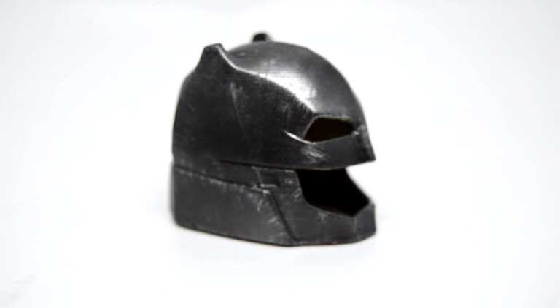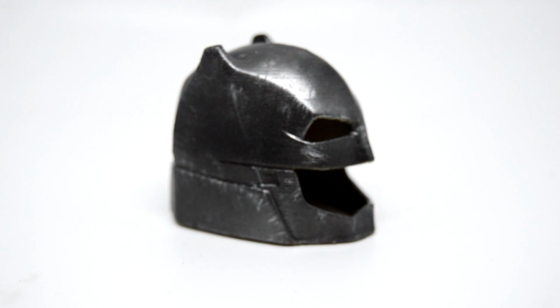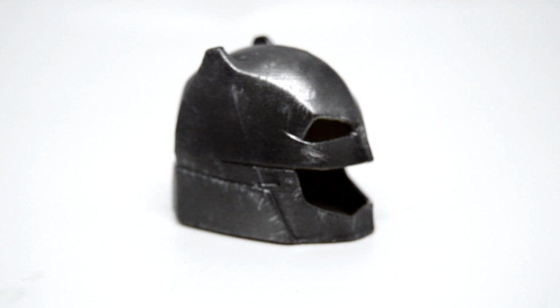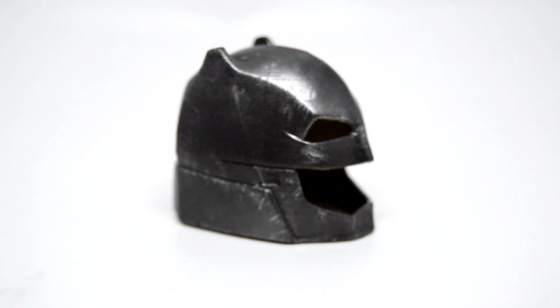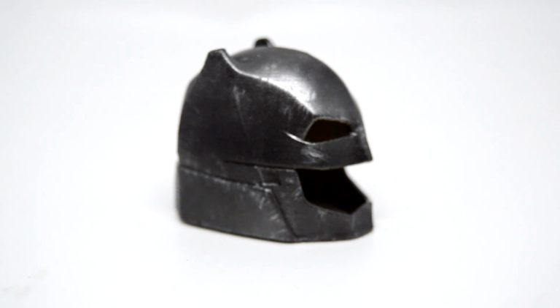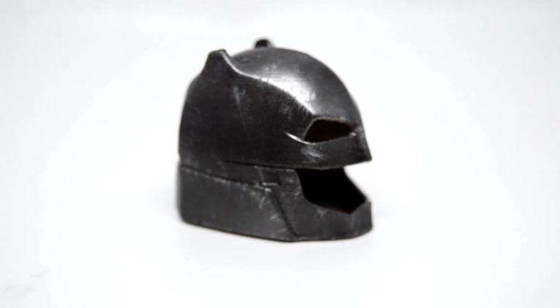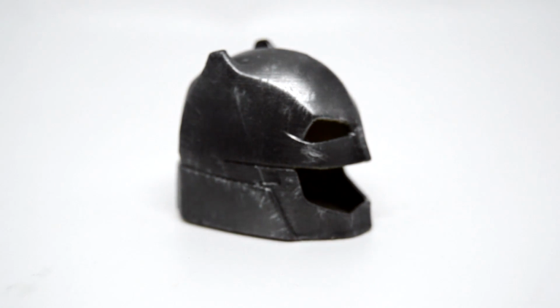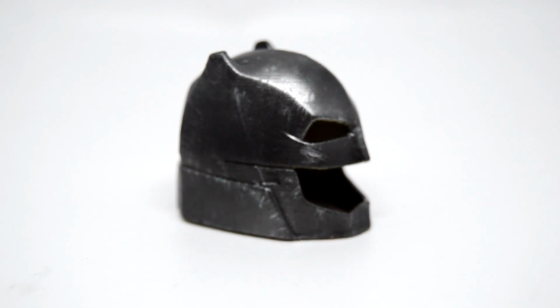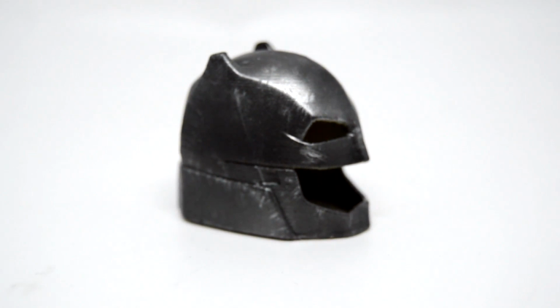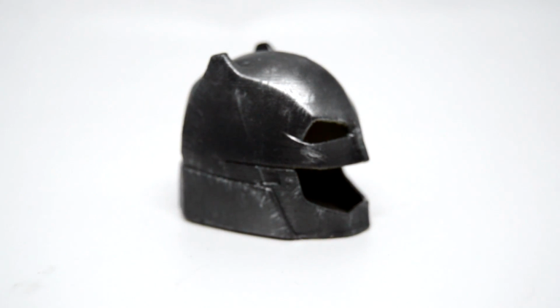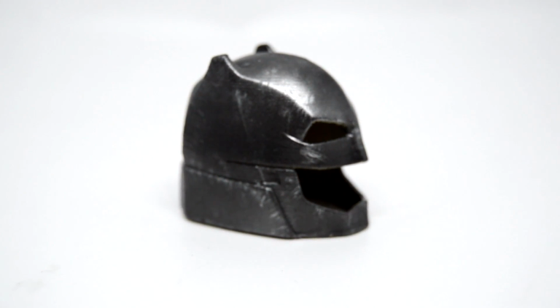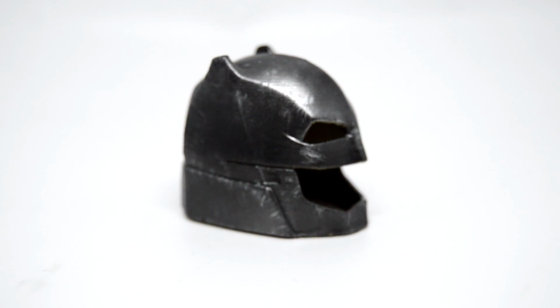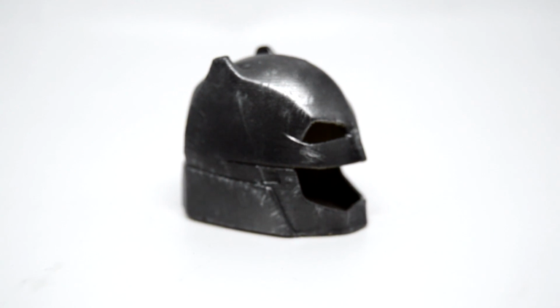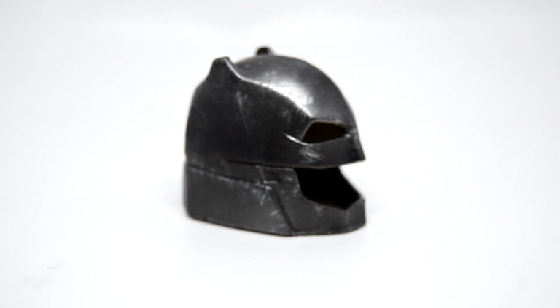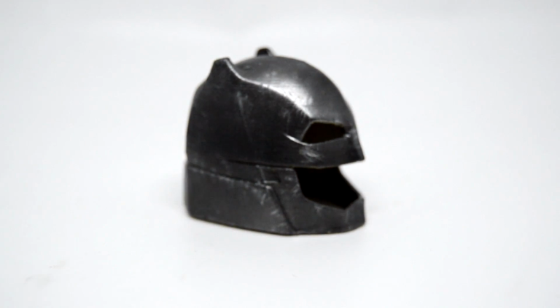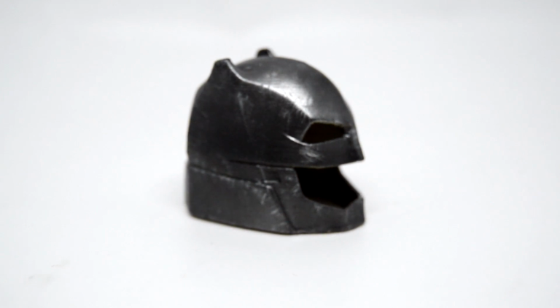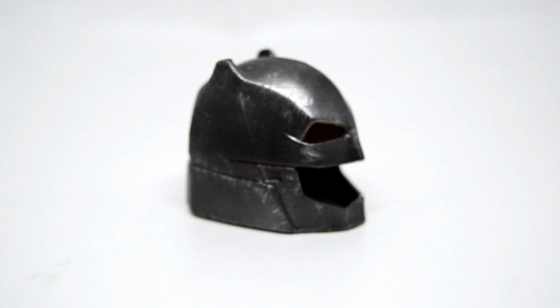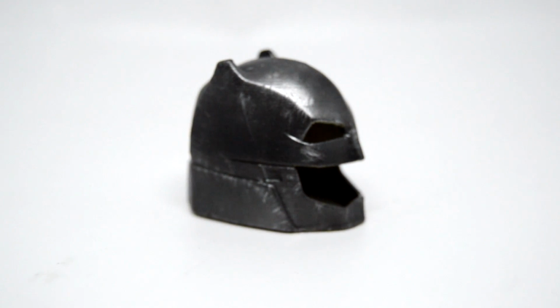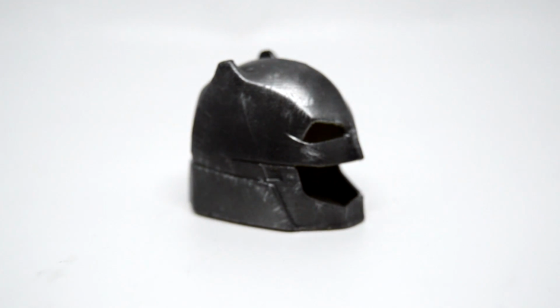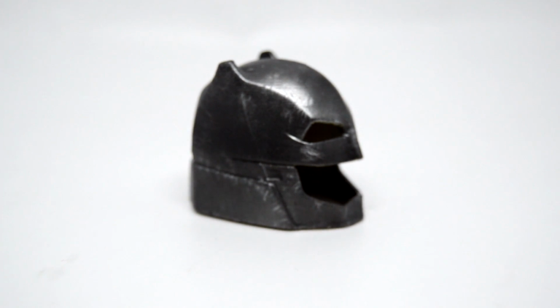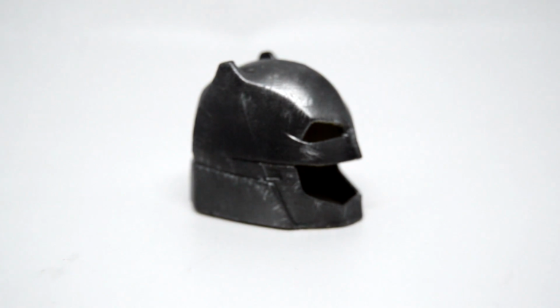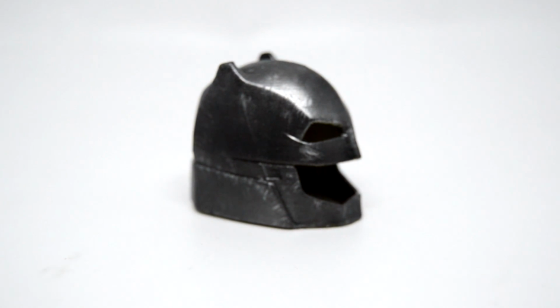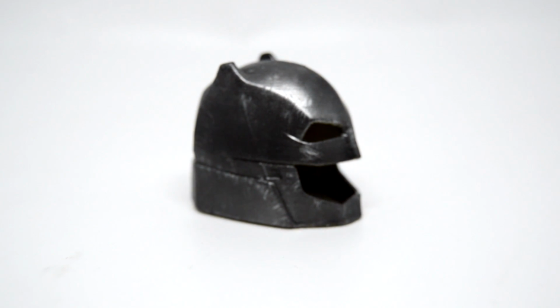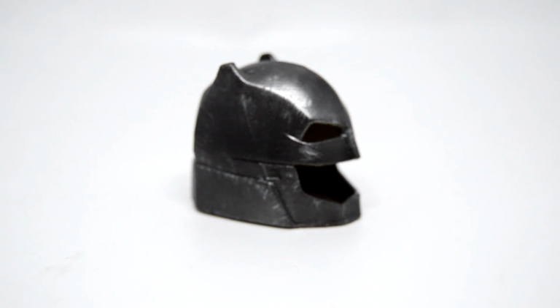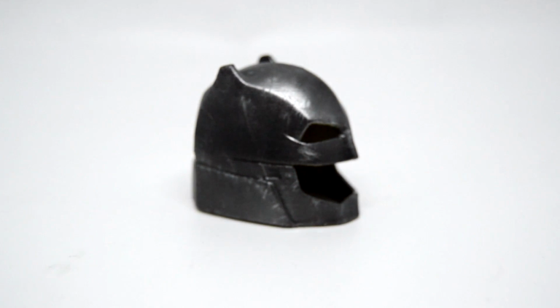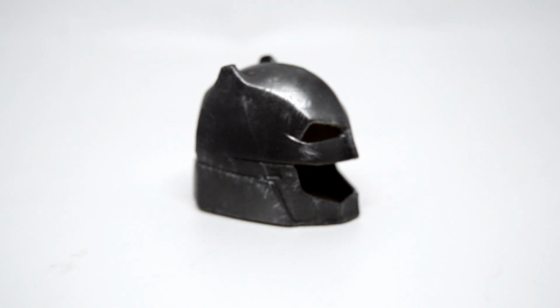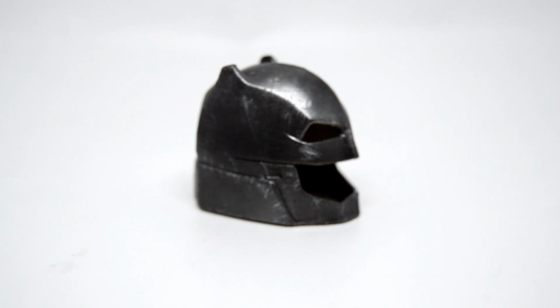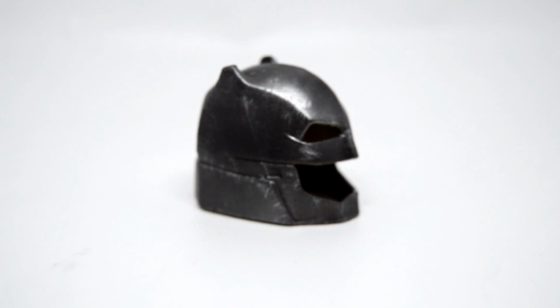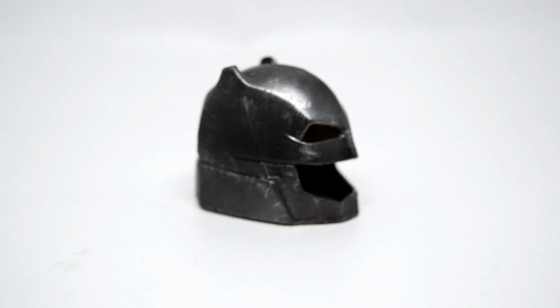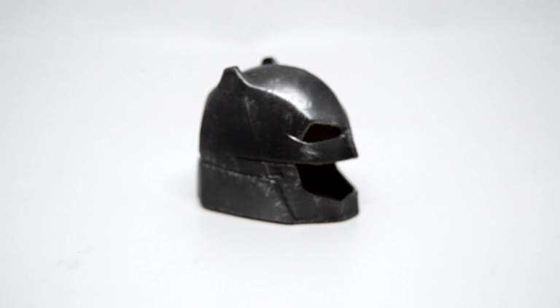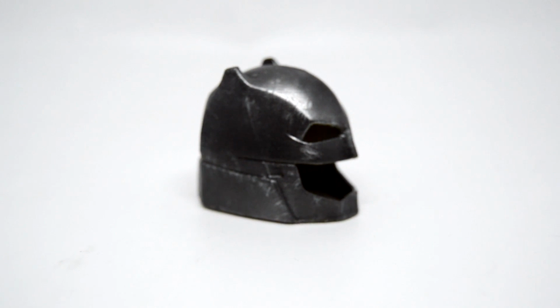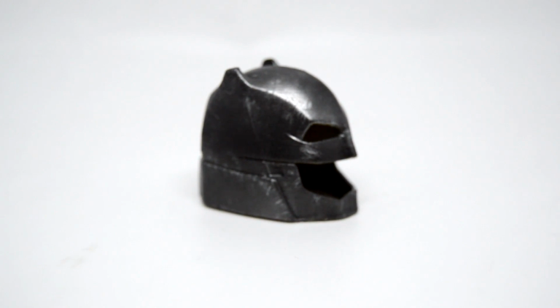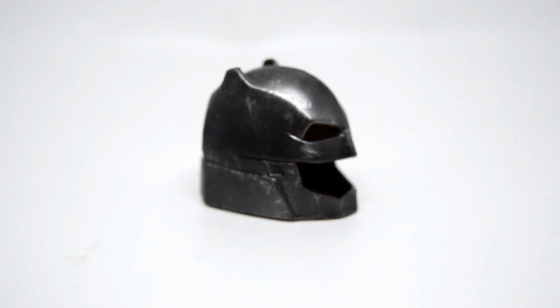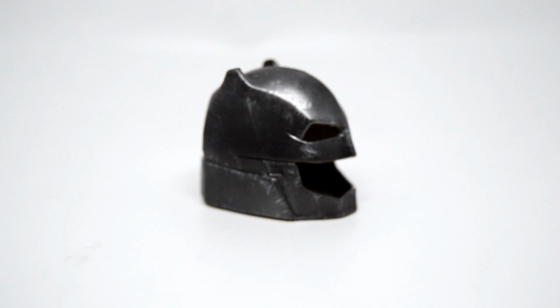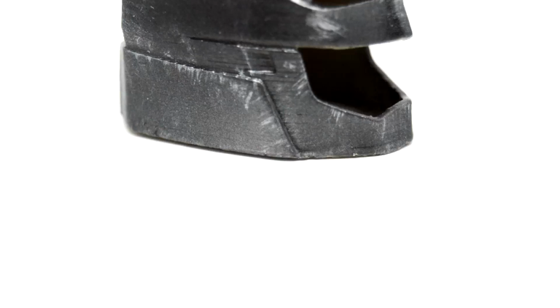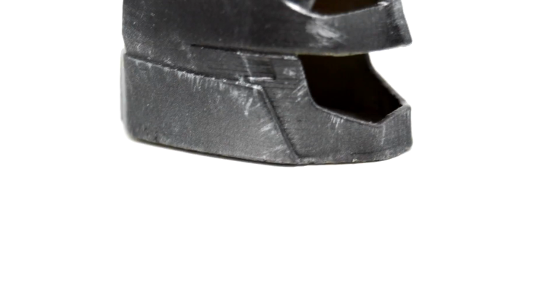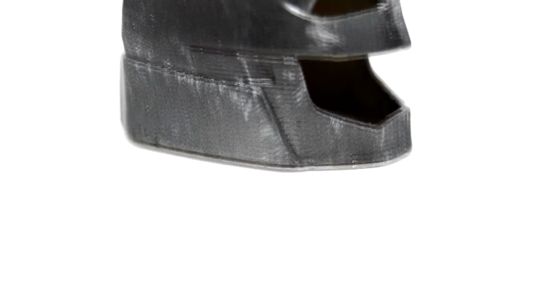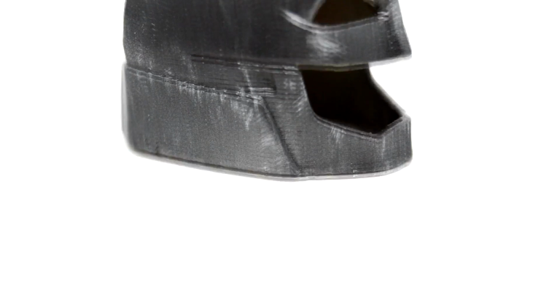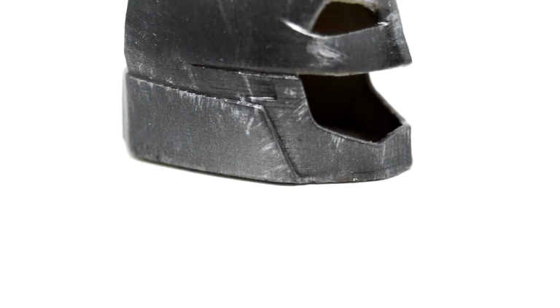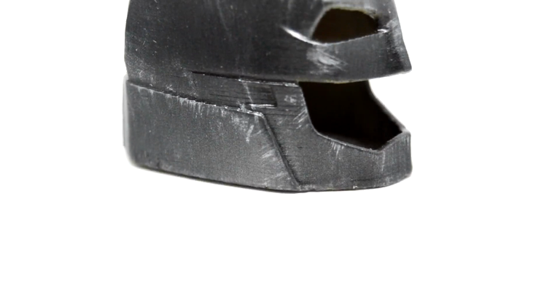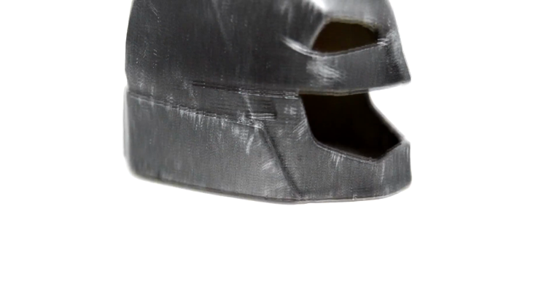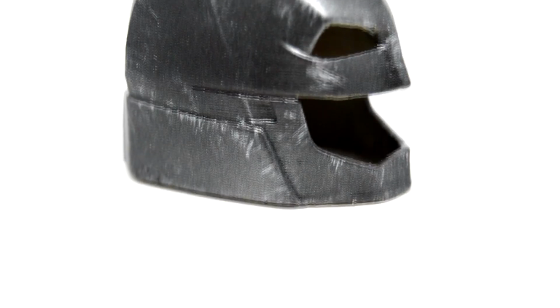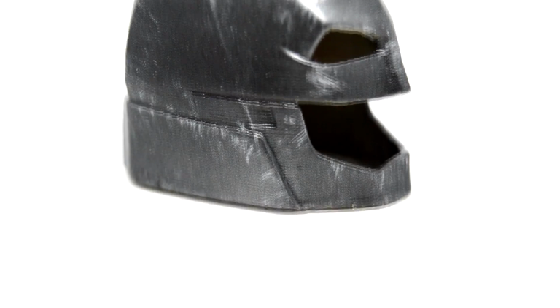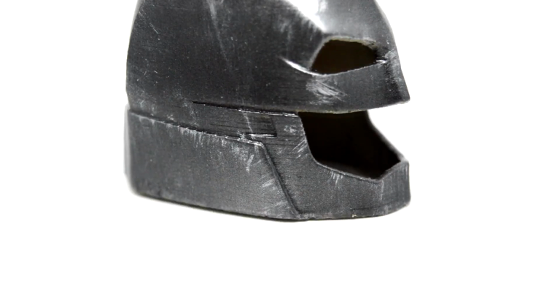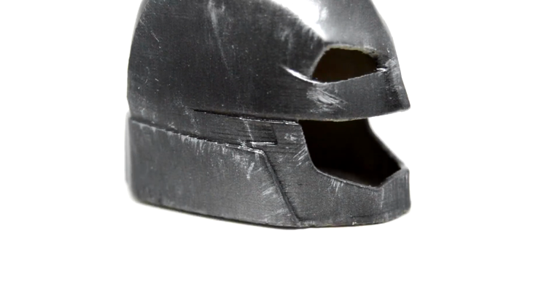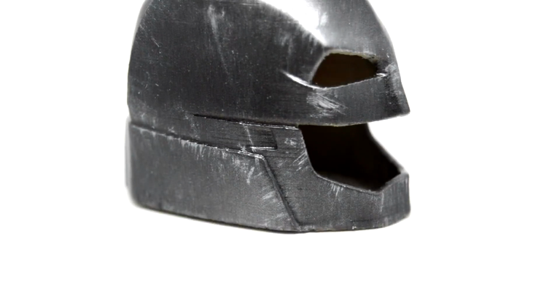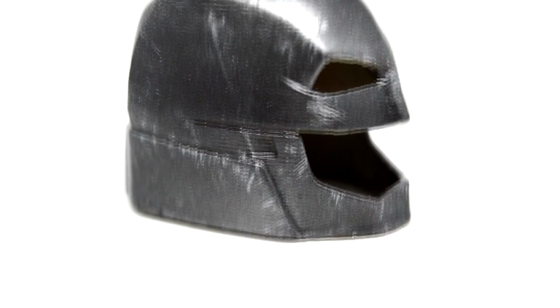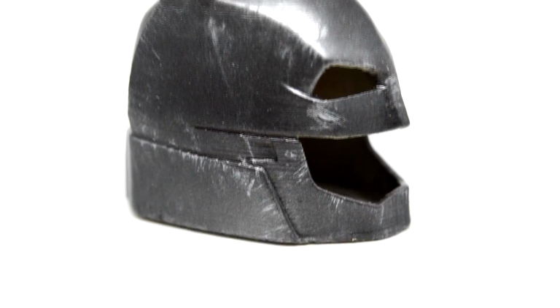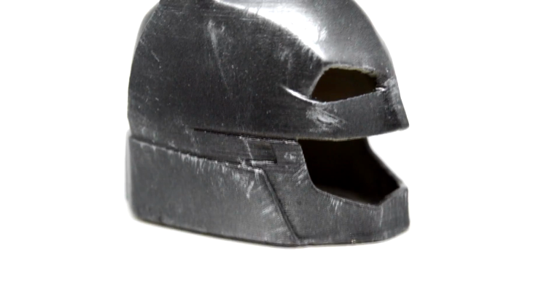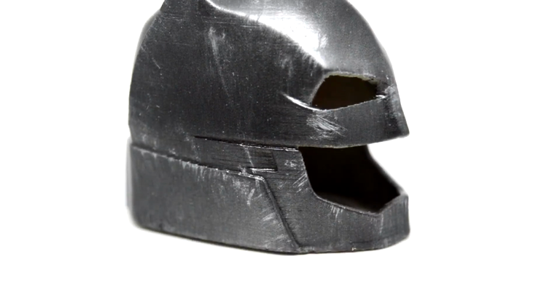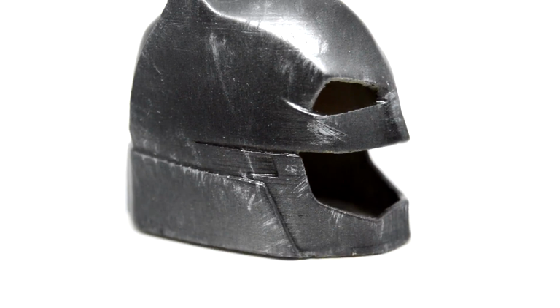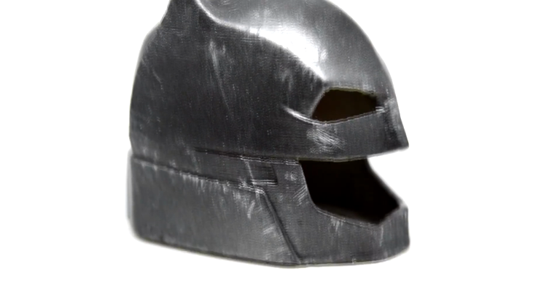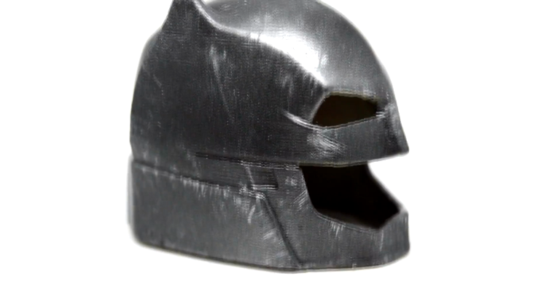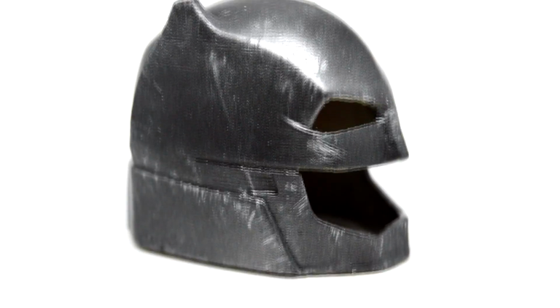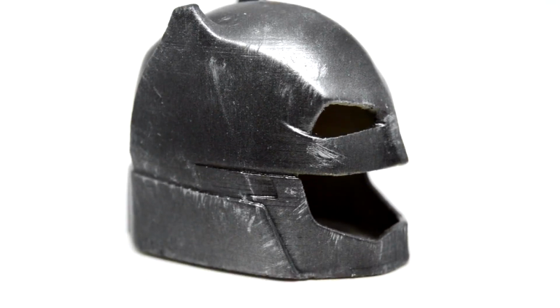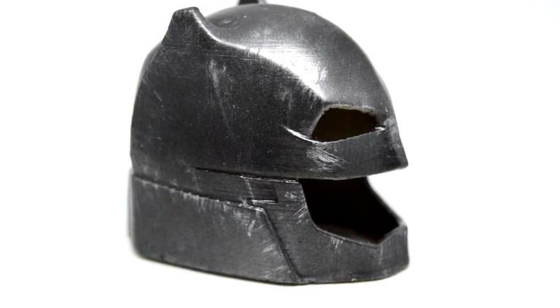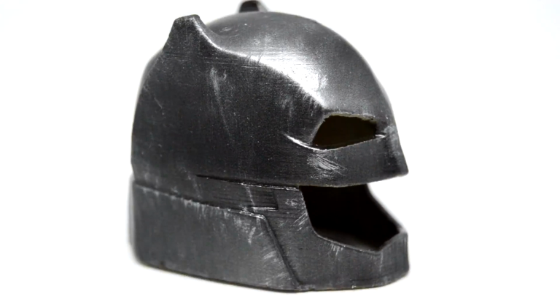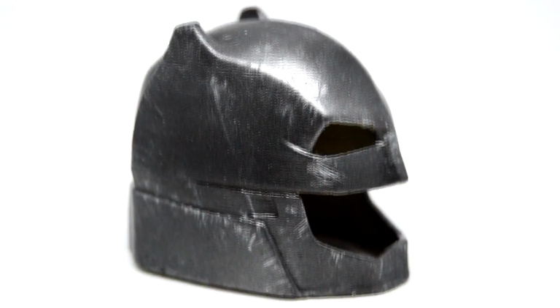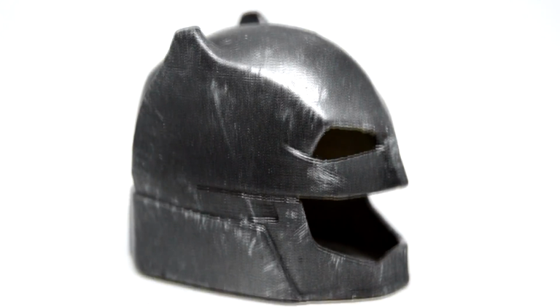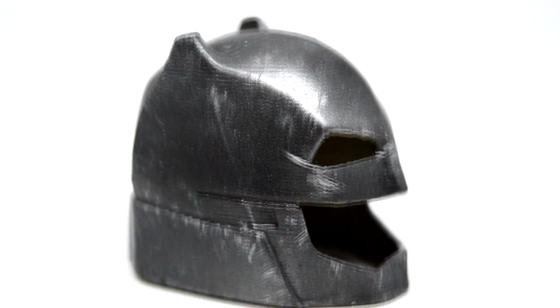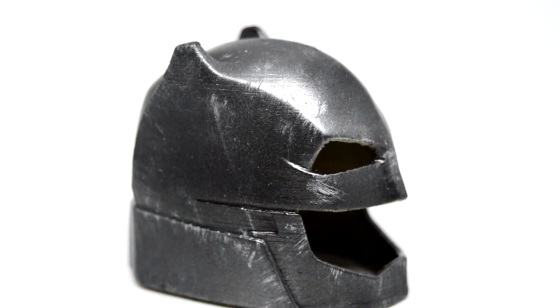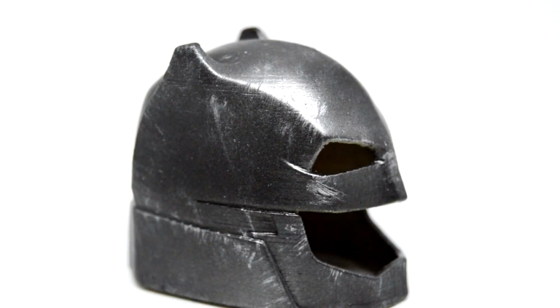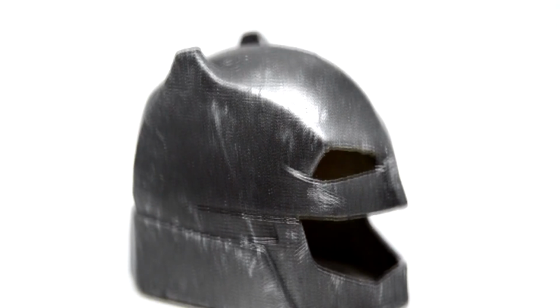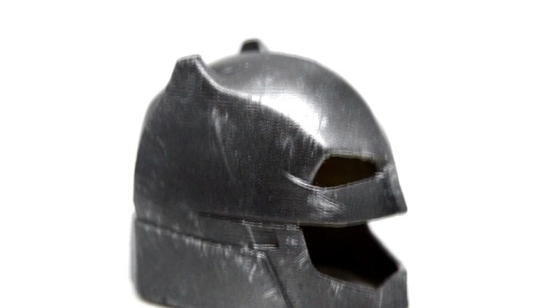I'm happy with it. It's not often I actually get time to paint up my prints and do something with them, so yeah, this turned out really, really cool.